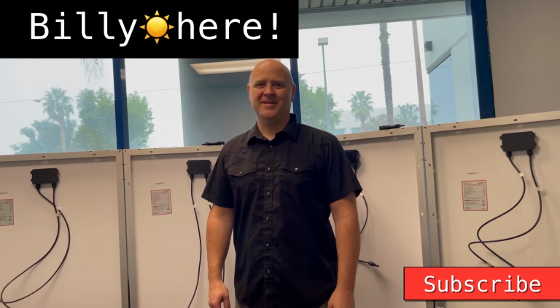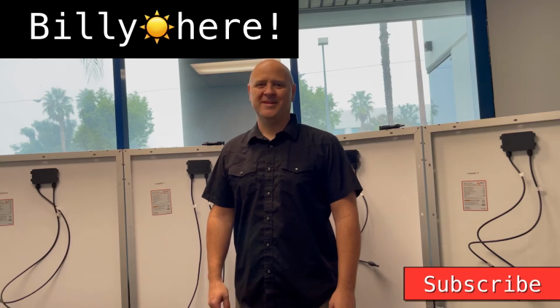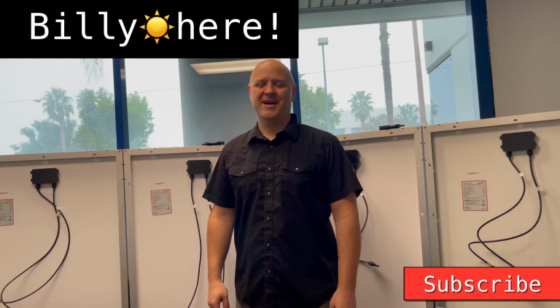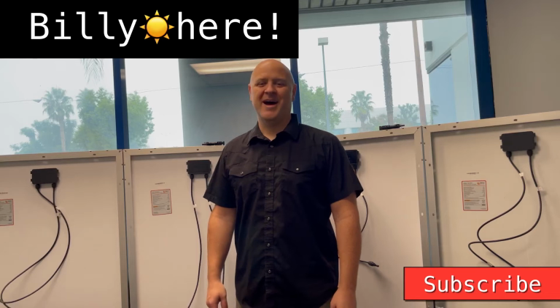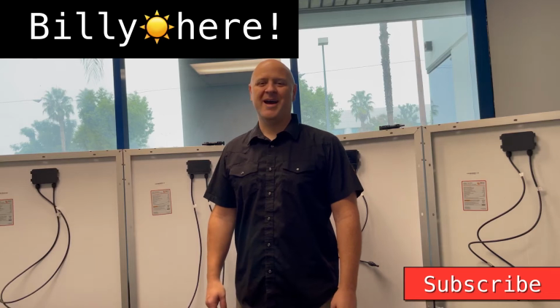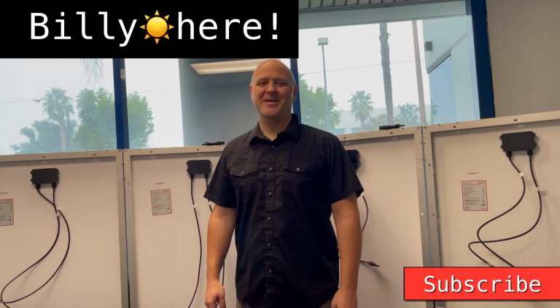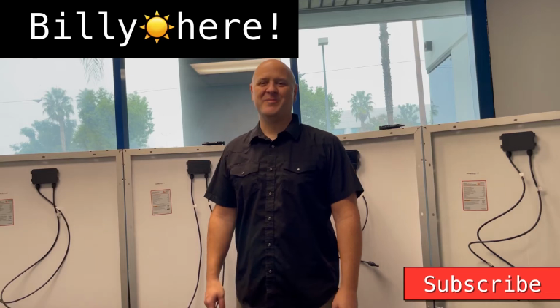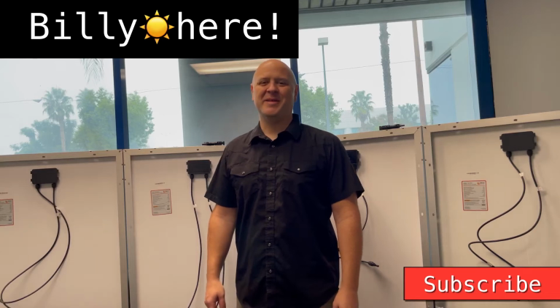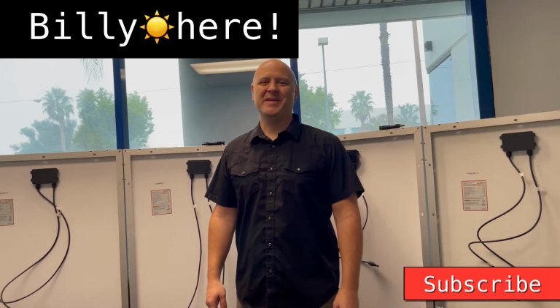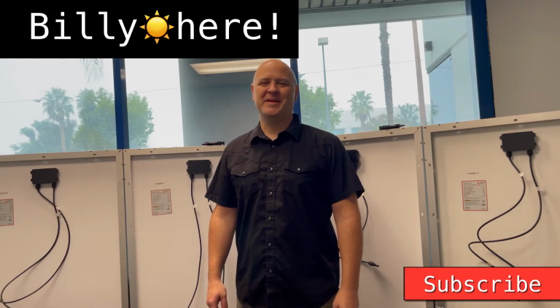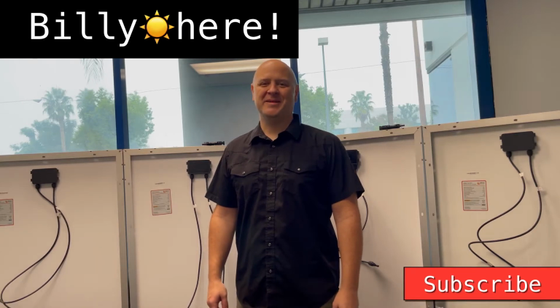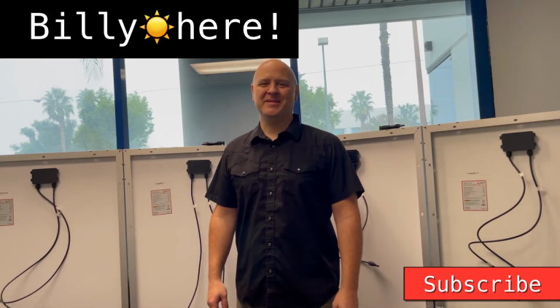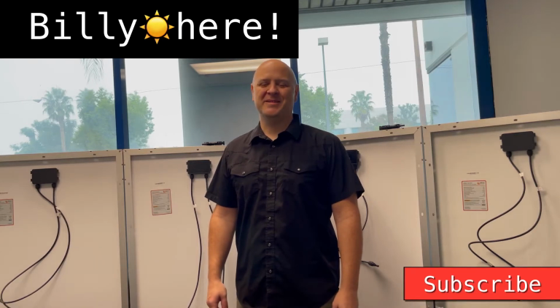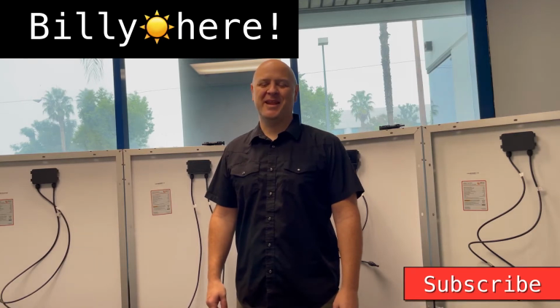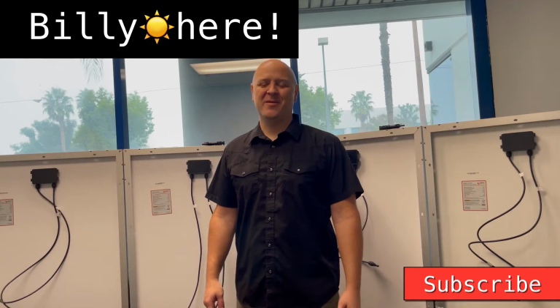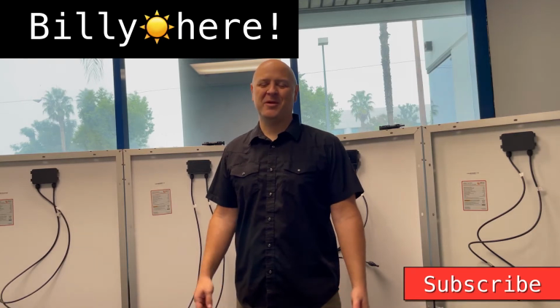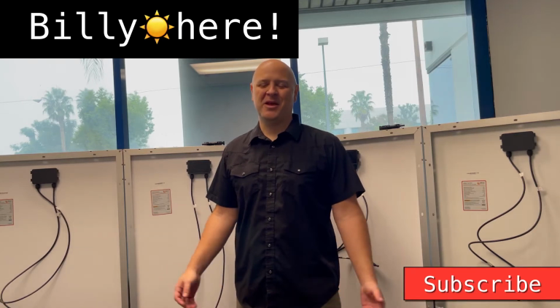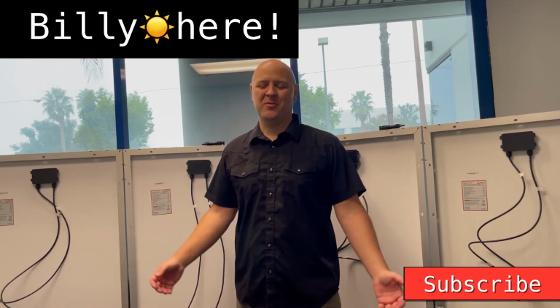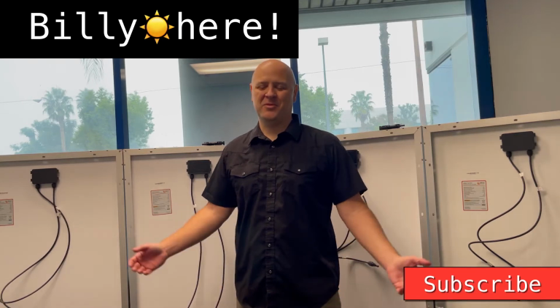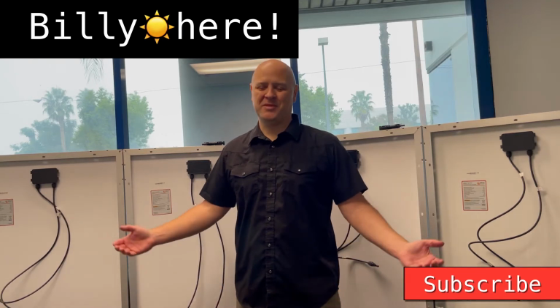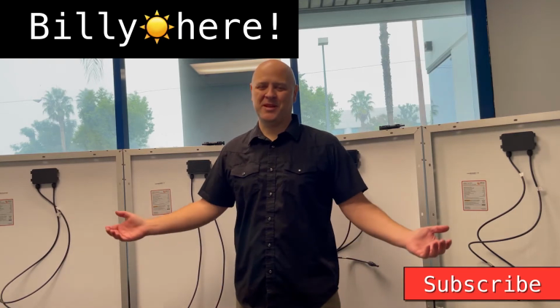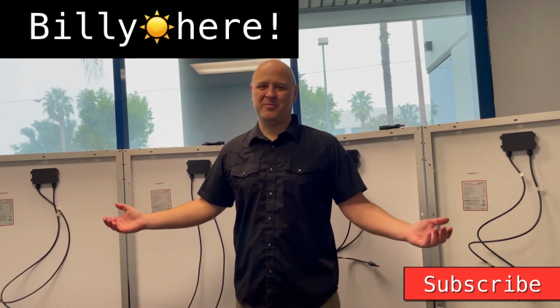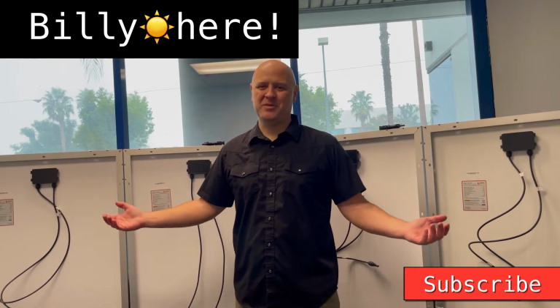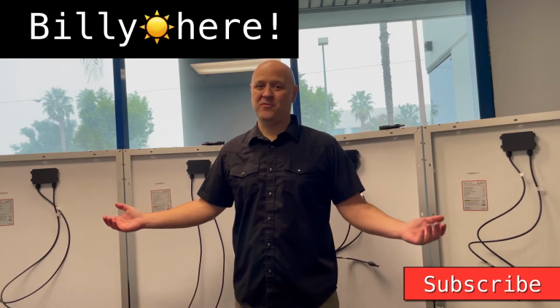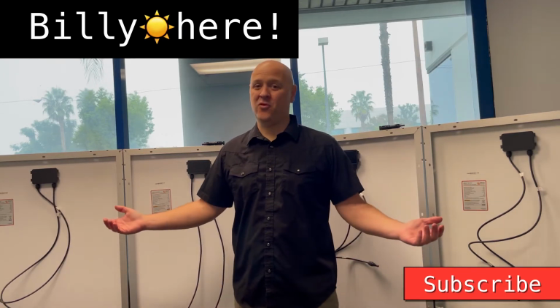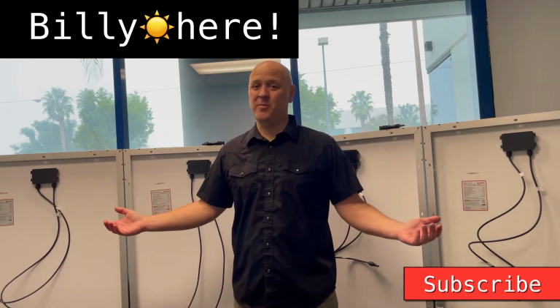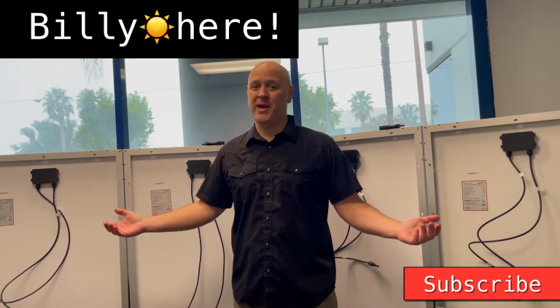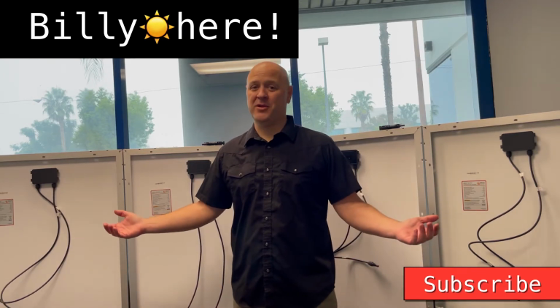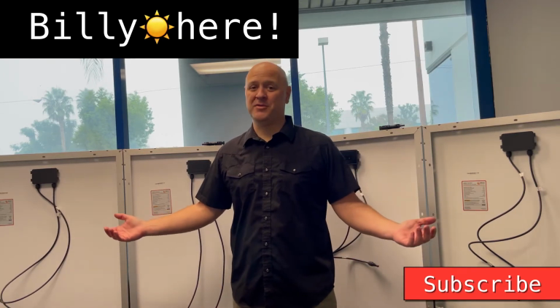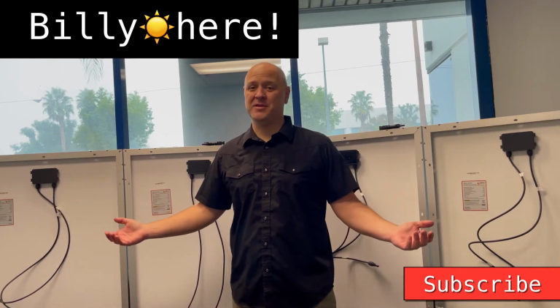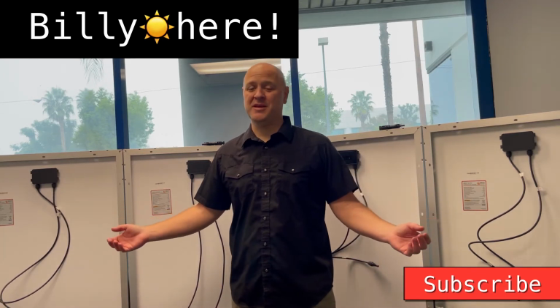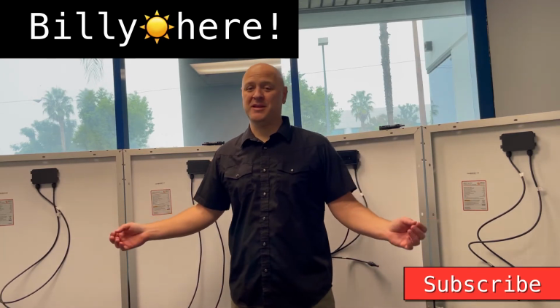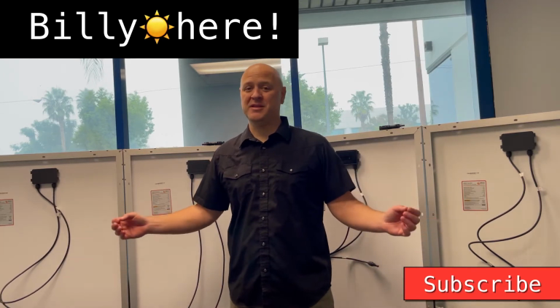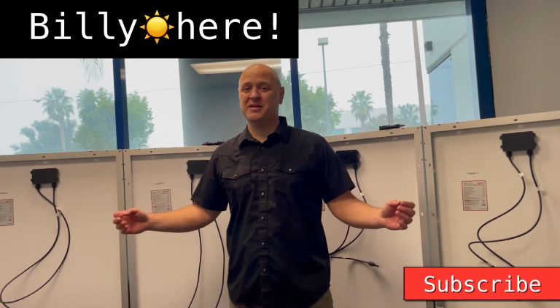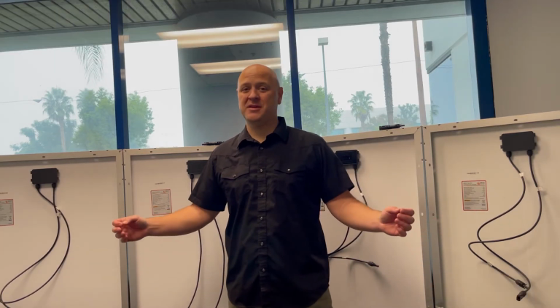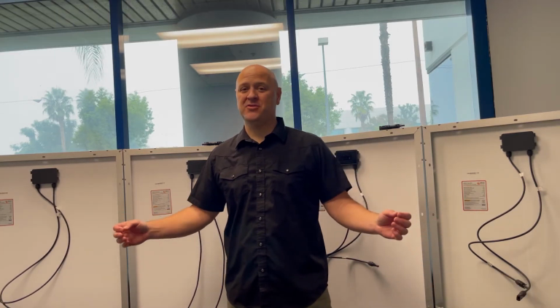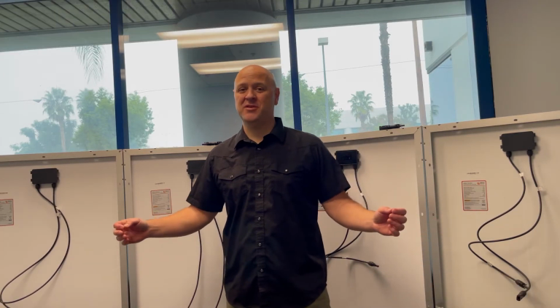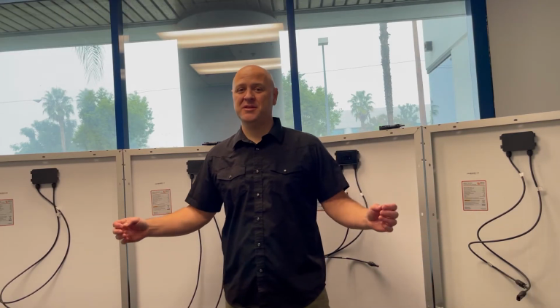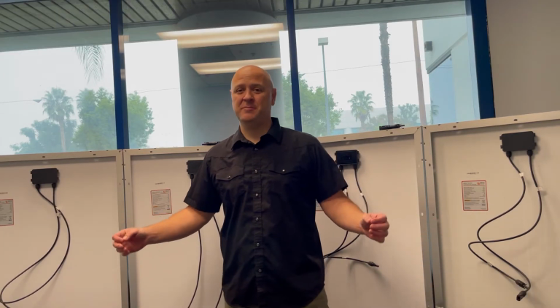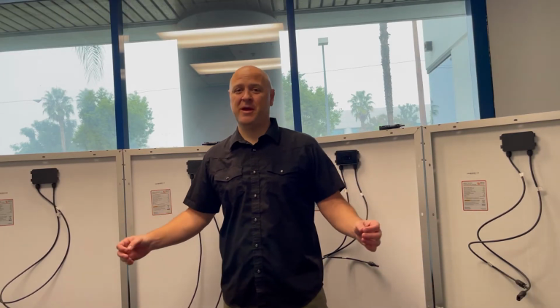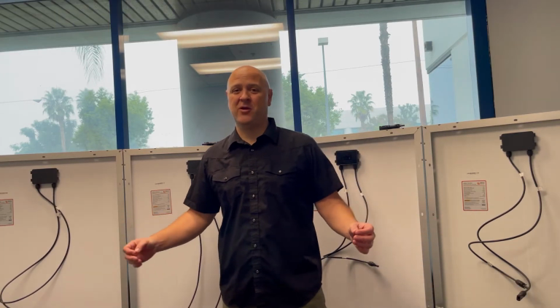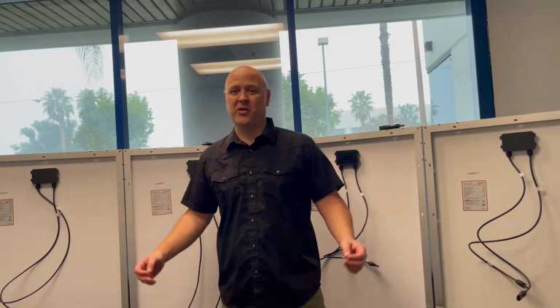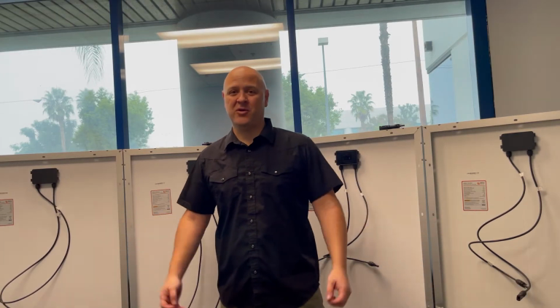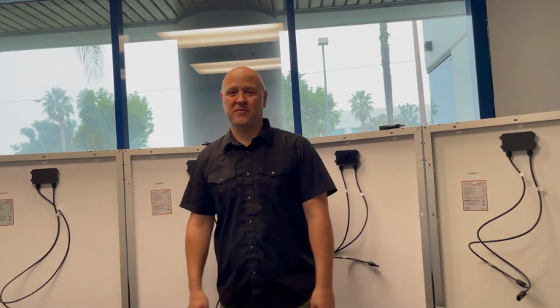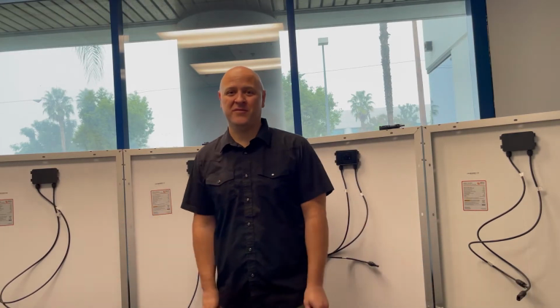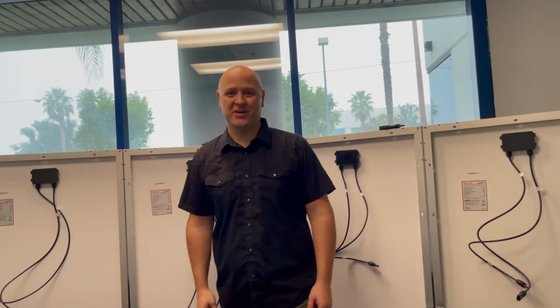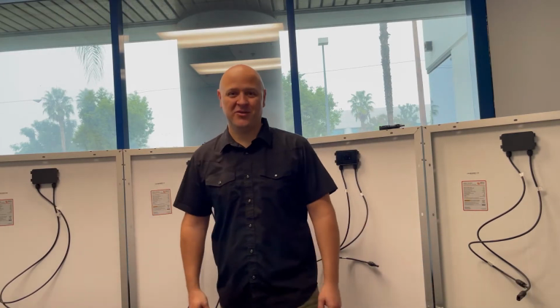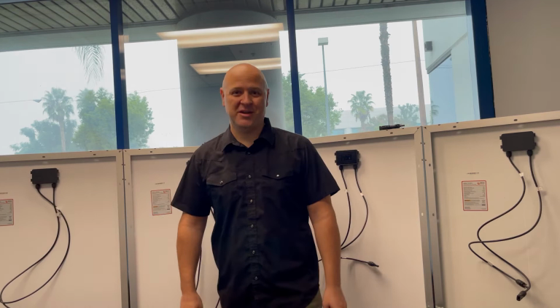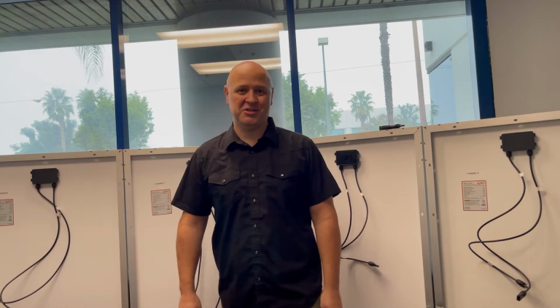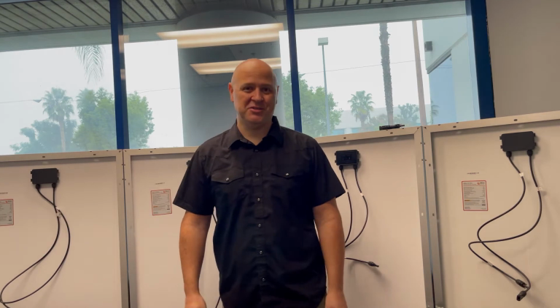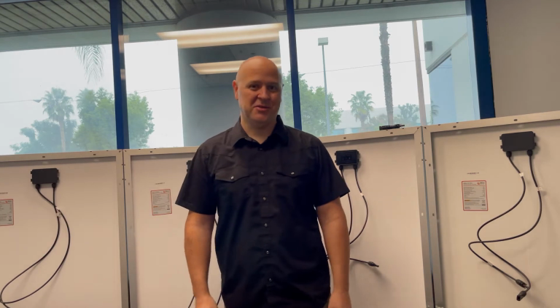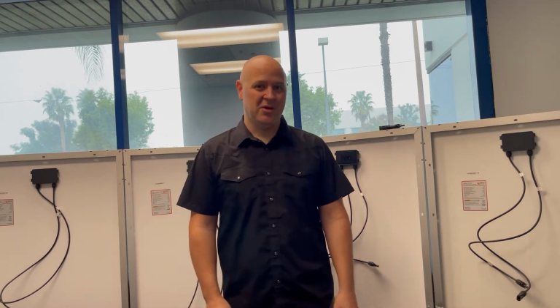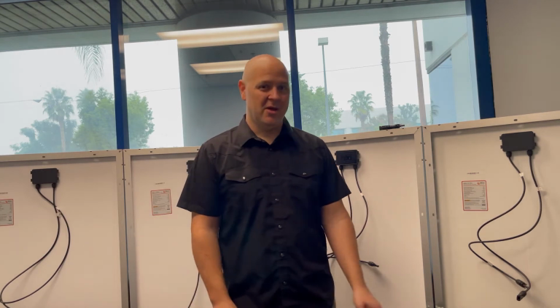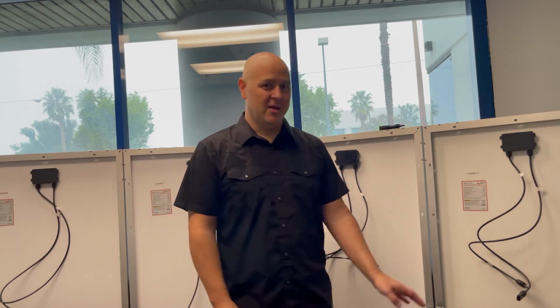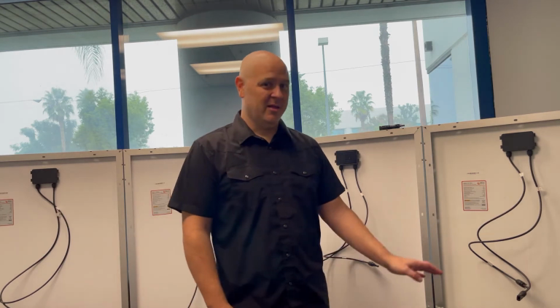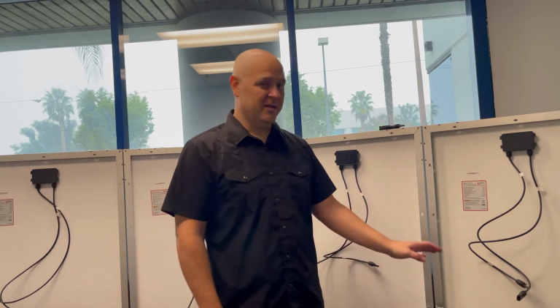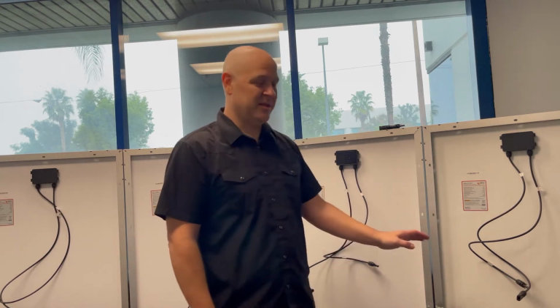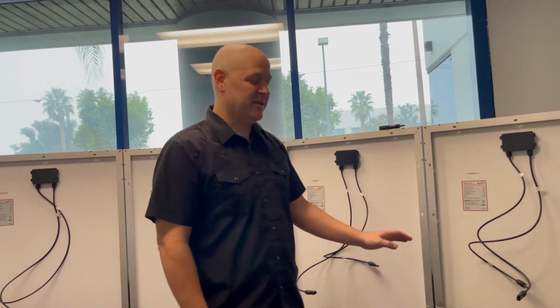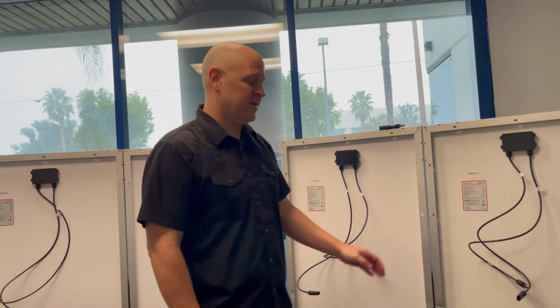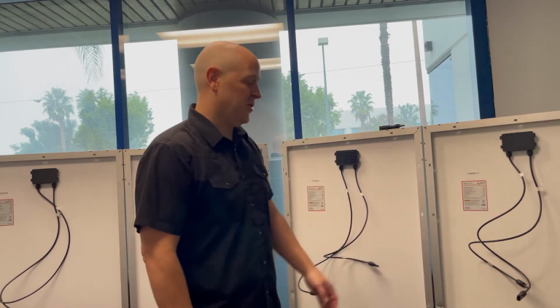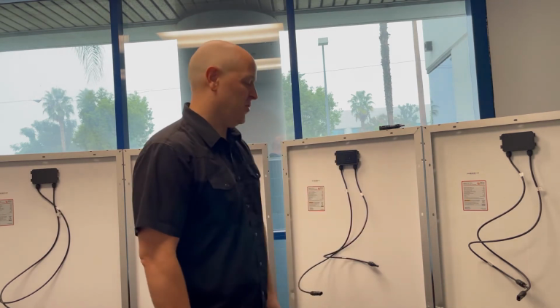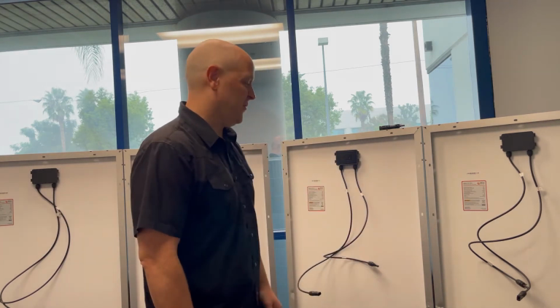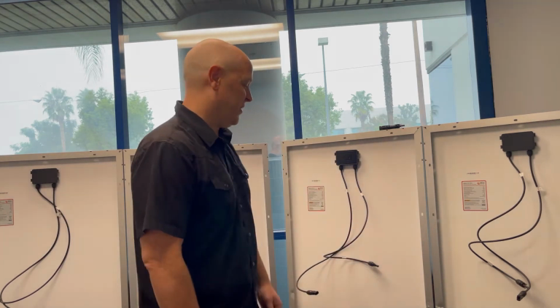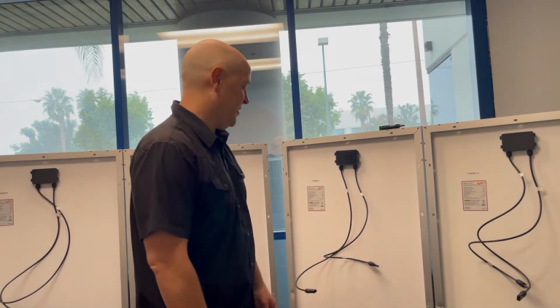Hi, Billy here. Today I'm going to help you set up these four panels in series parallel configuration. Let's get started over here.